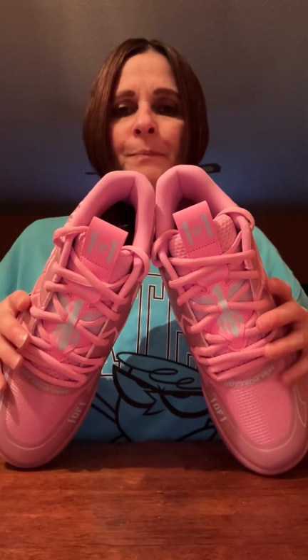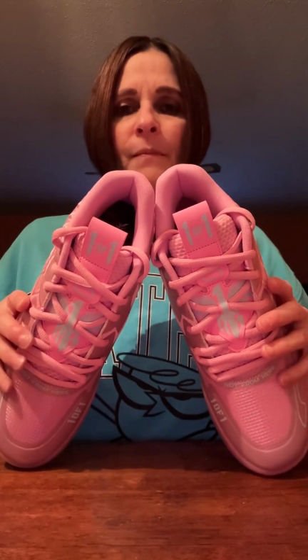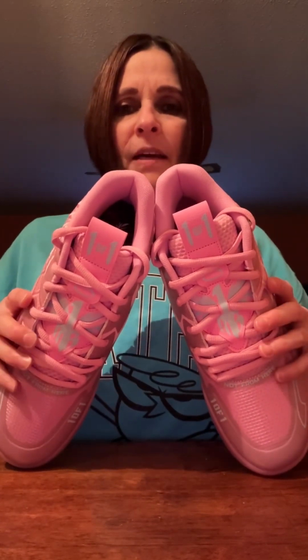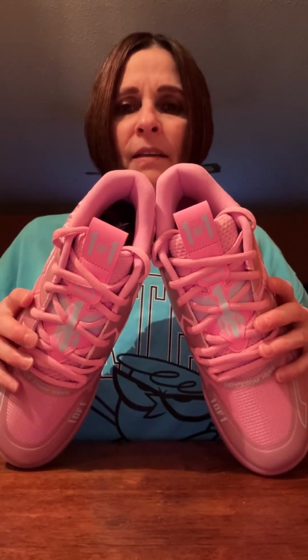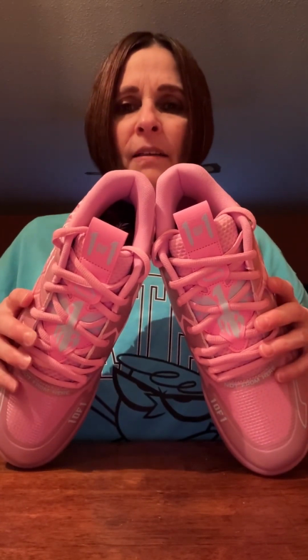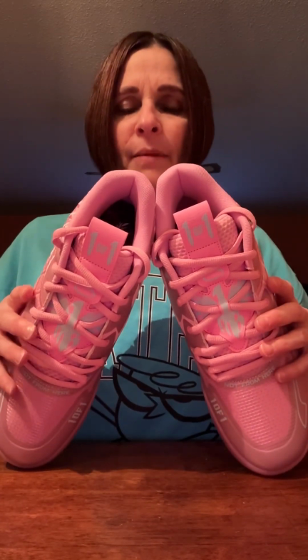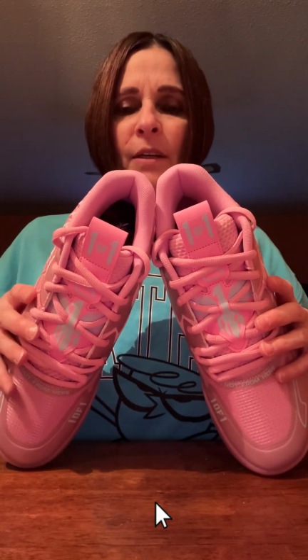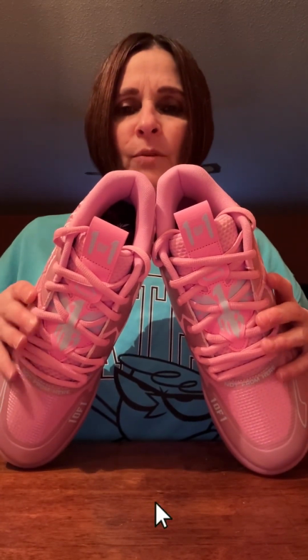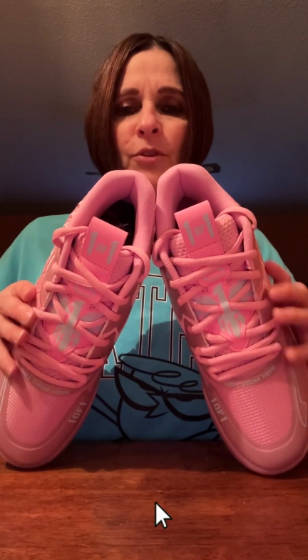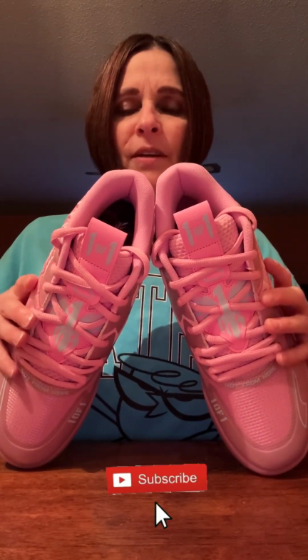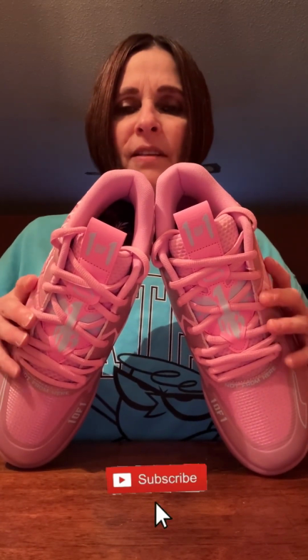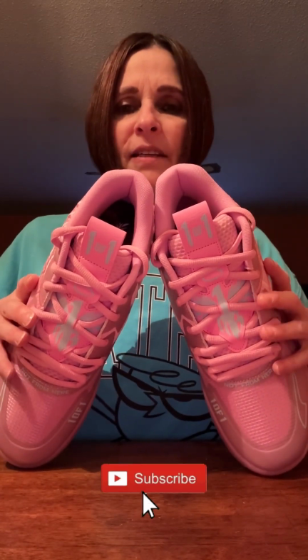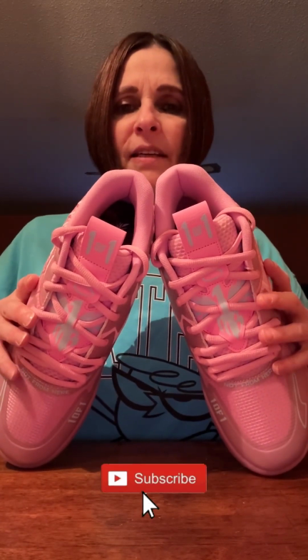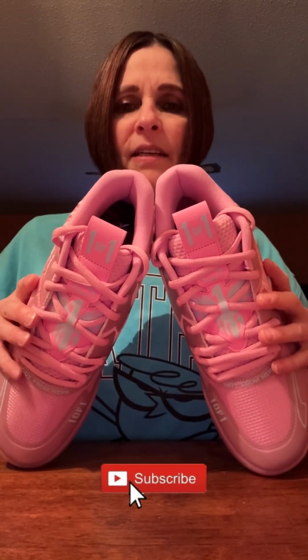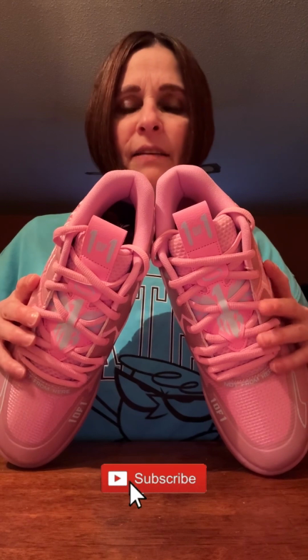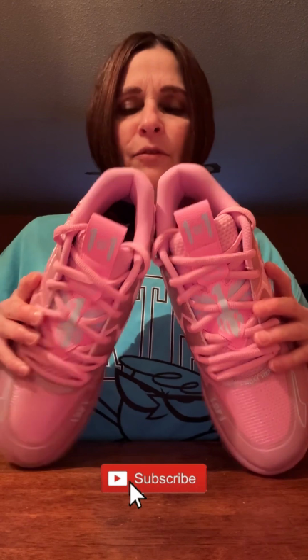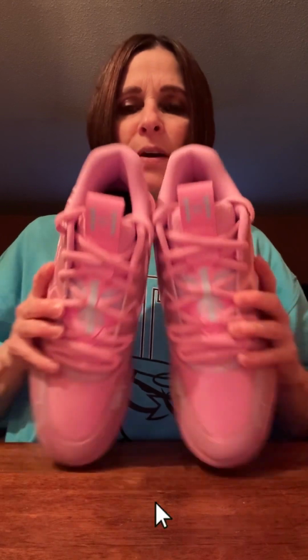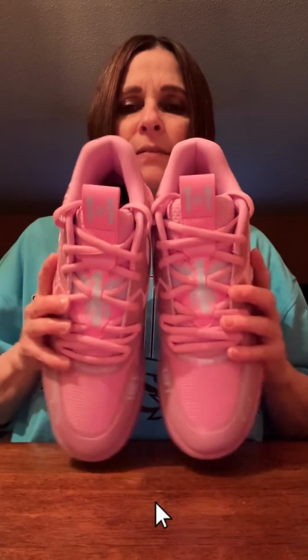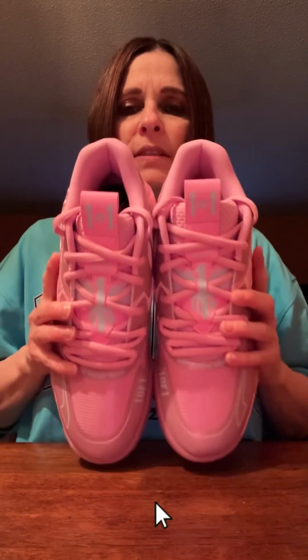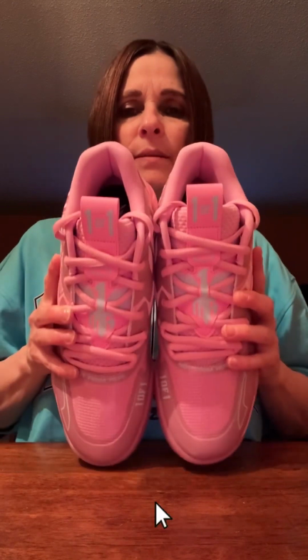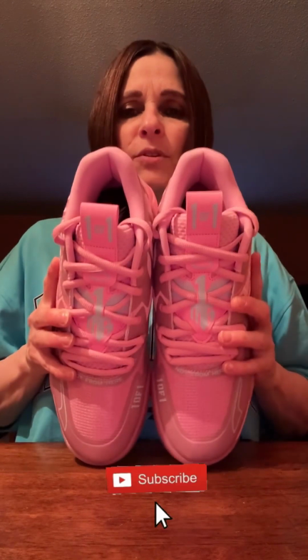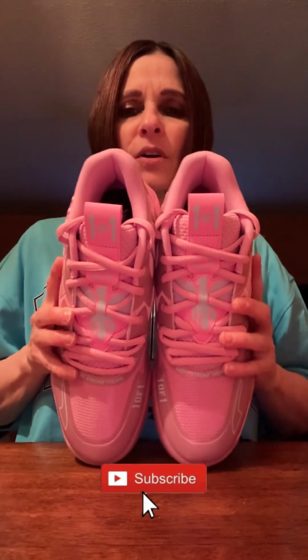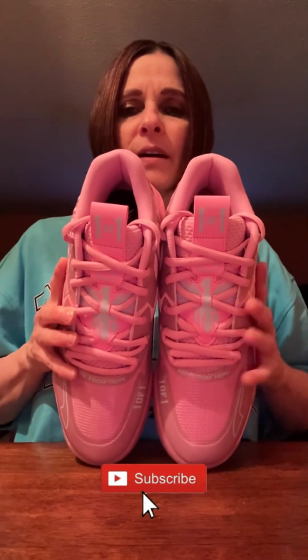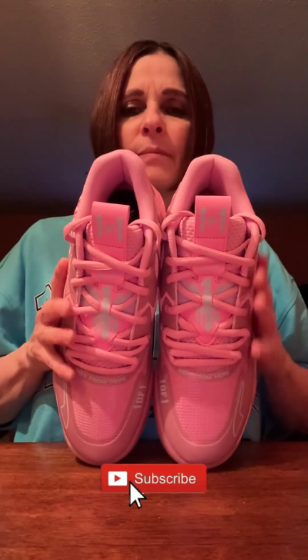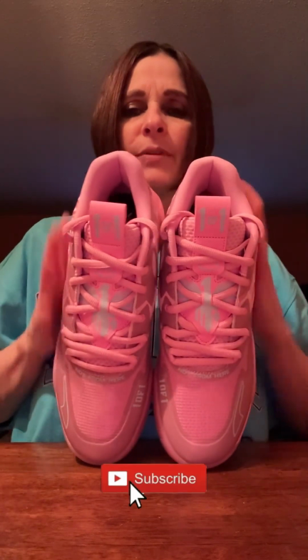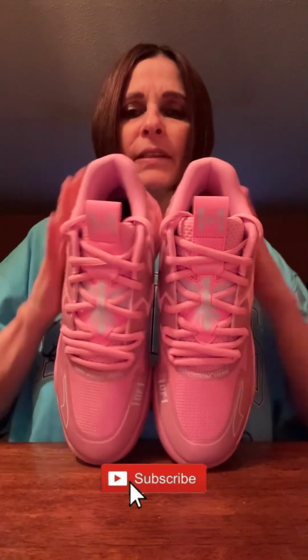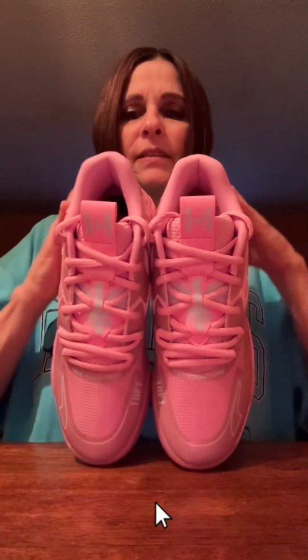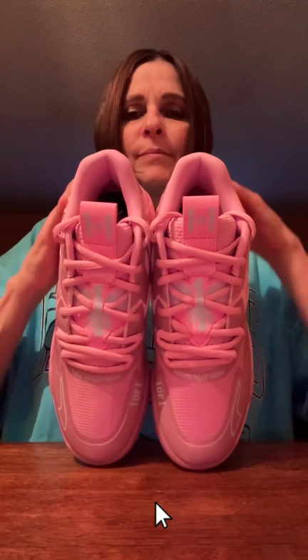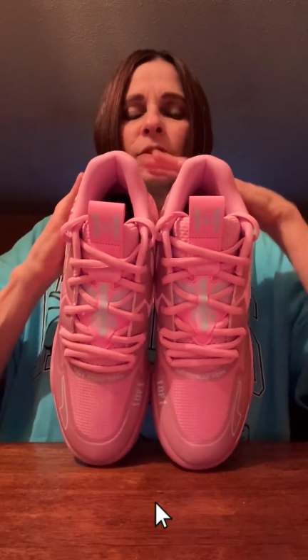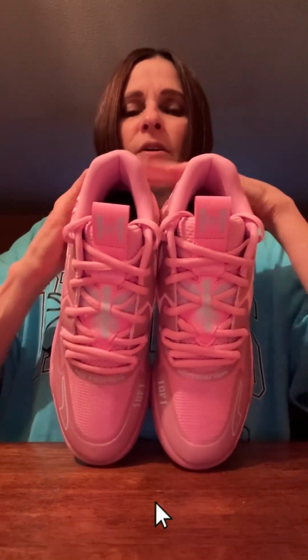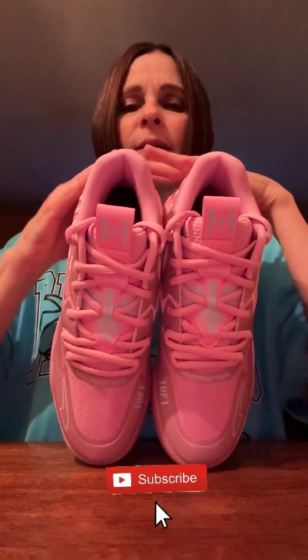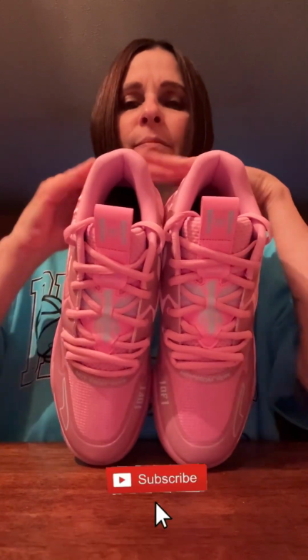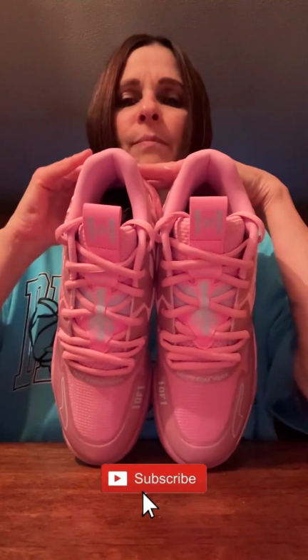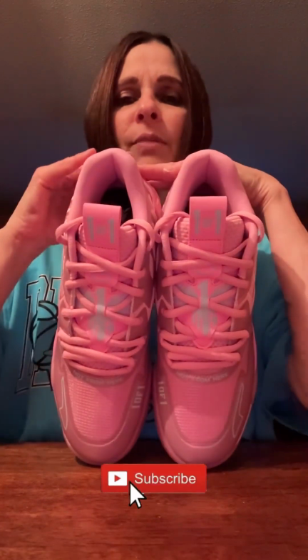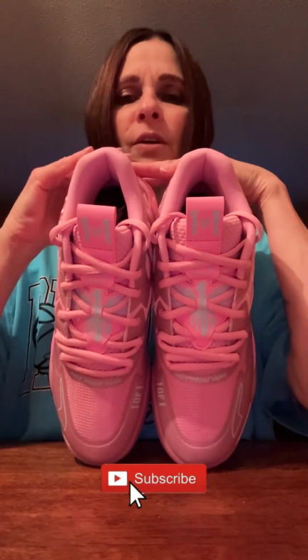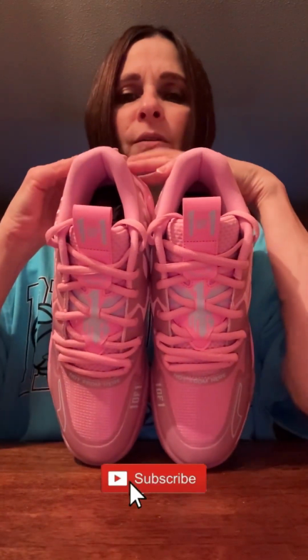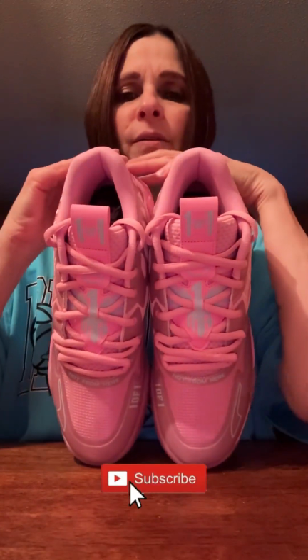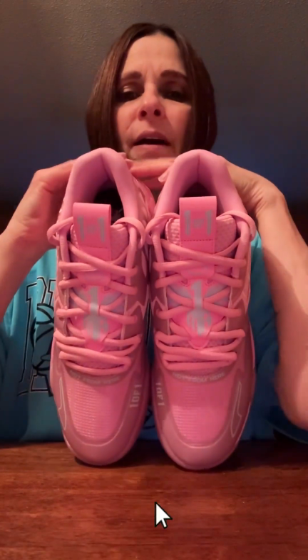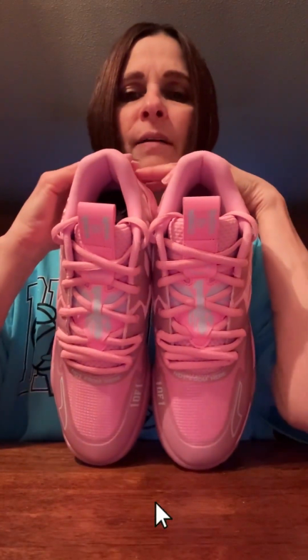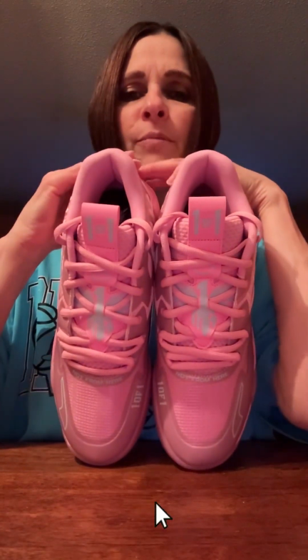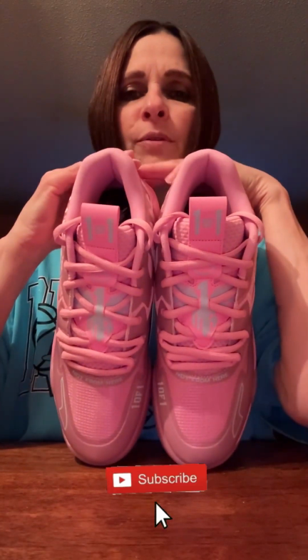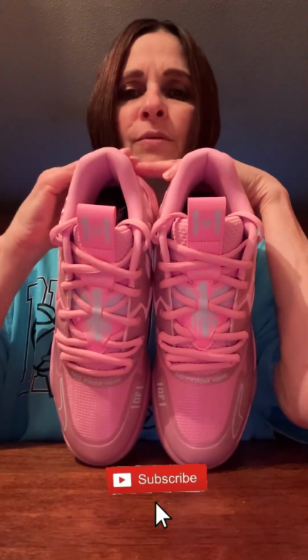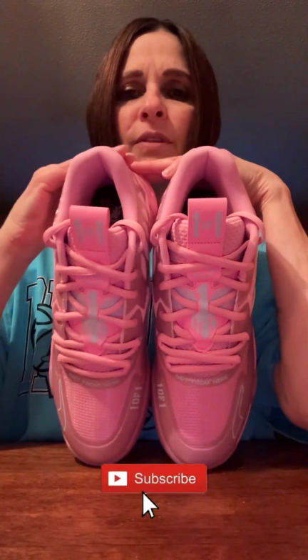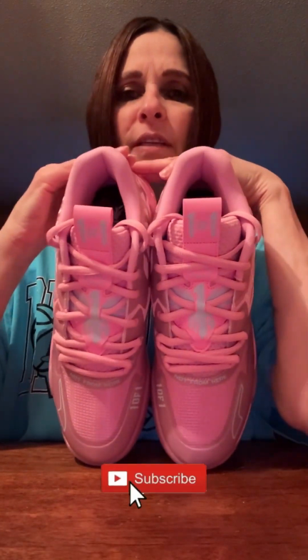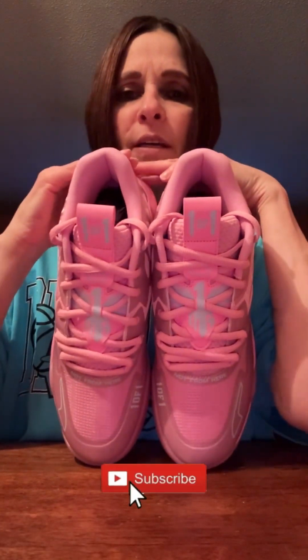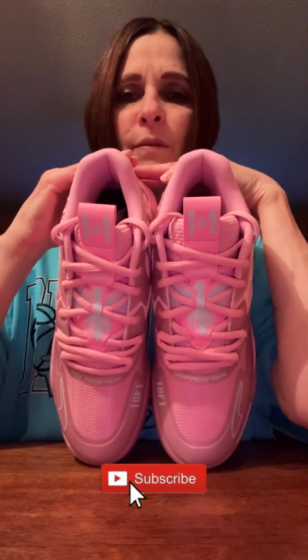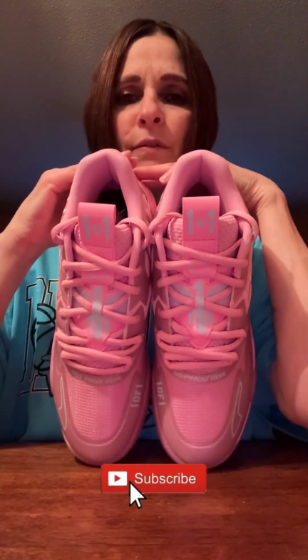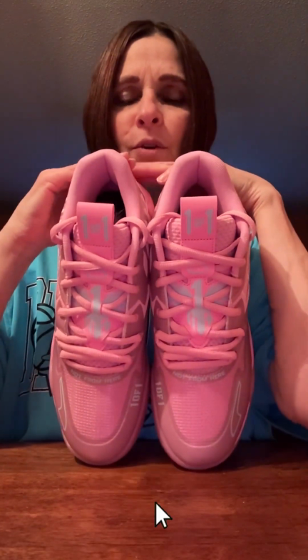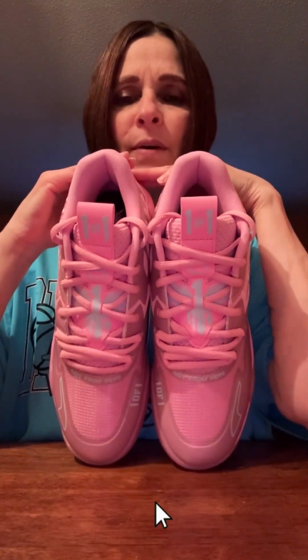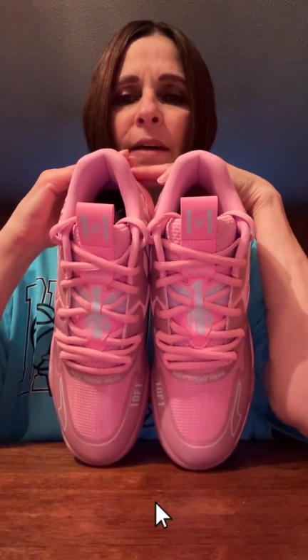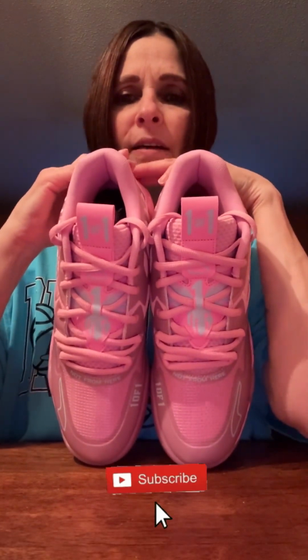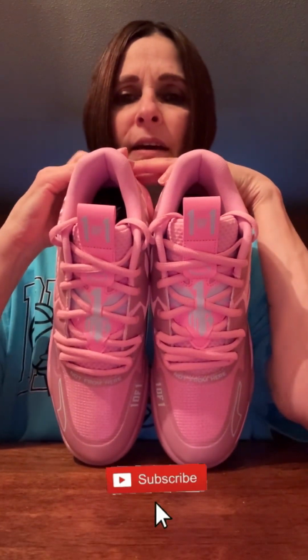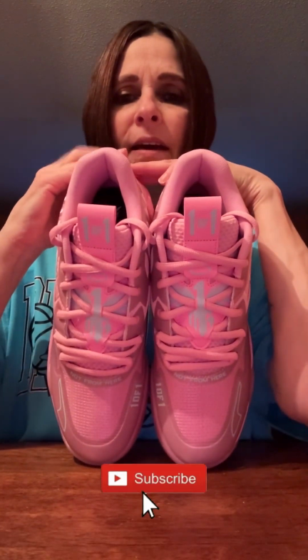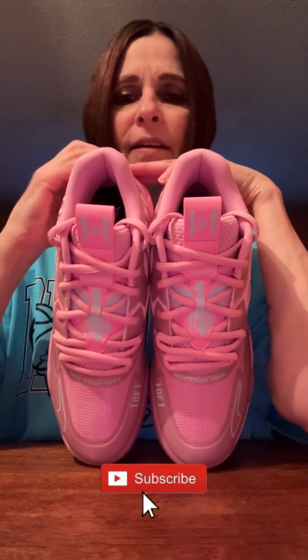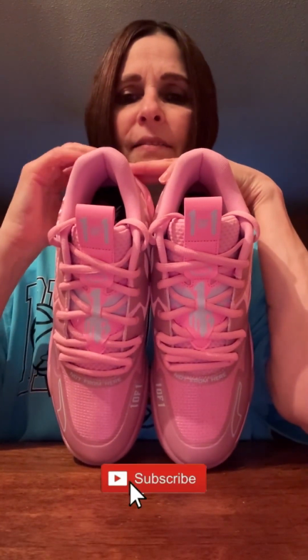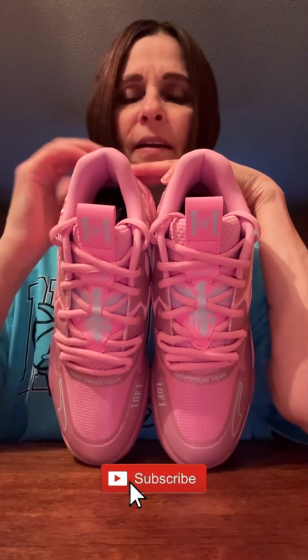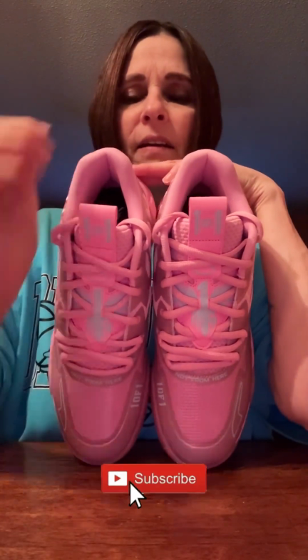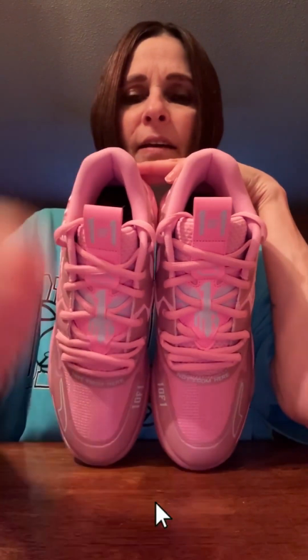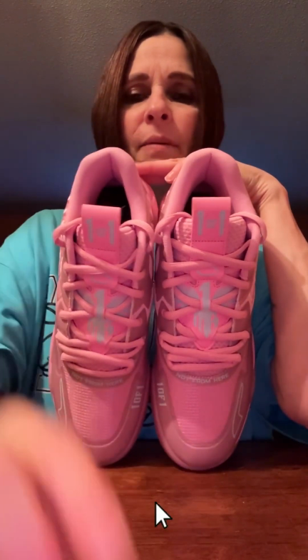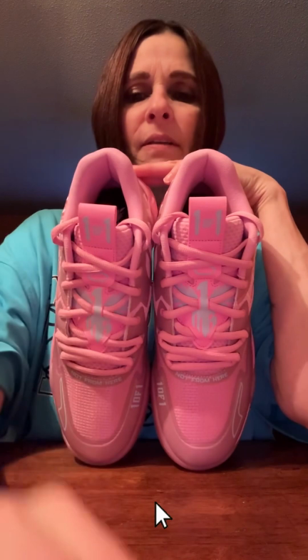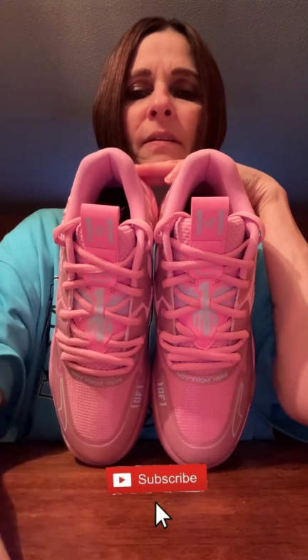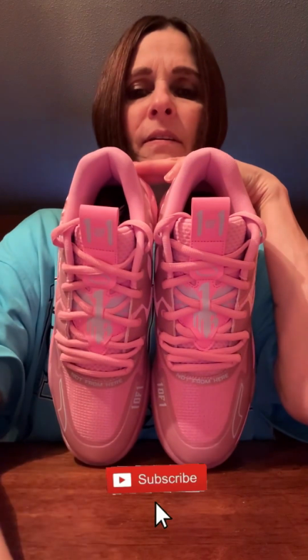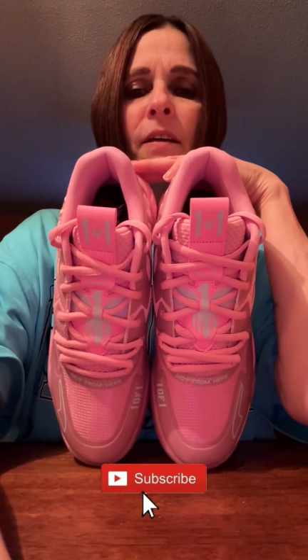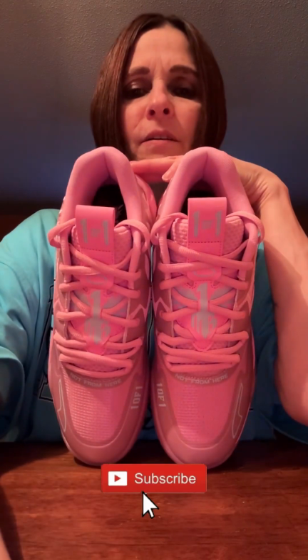Let me know what you guys think. And if you haven't subscribed, please subscribe below at Boo's Sneaker Review 8, and hit that like button. Thank you.